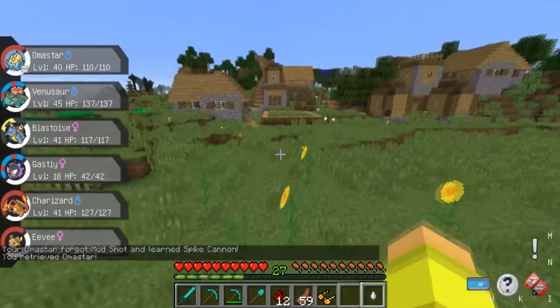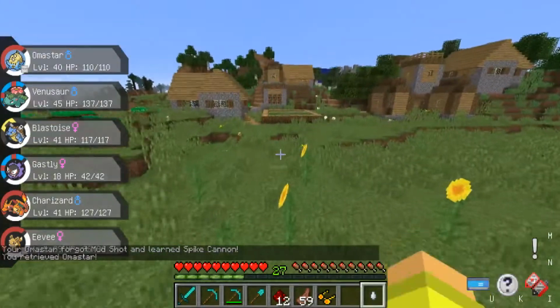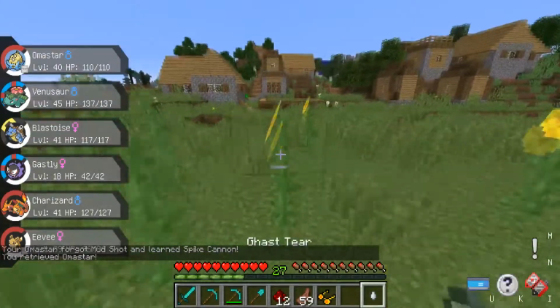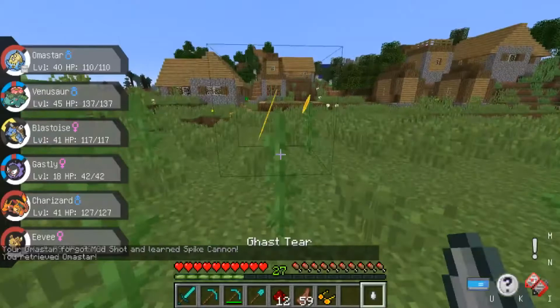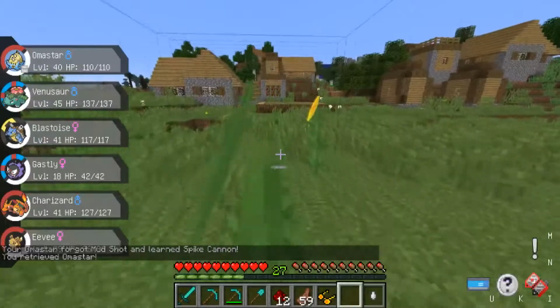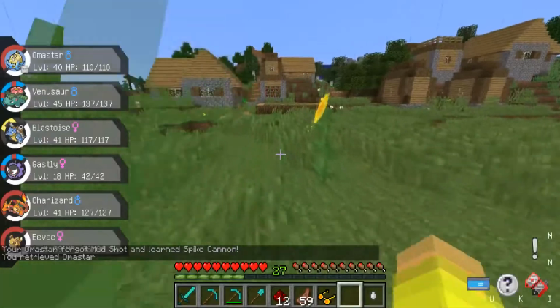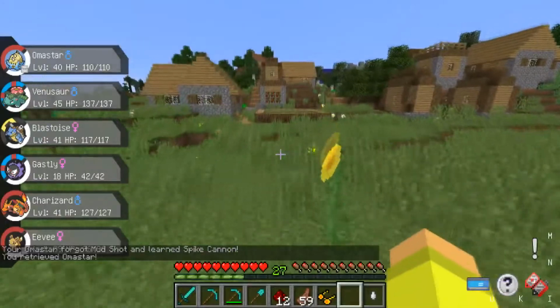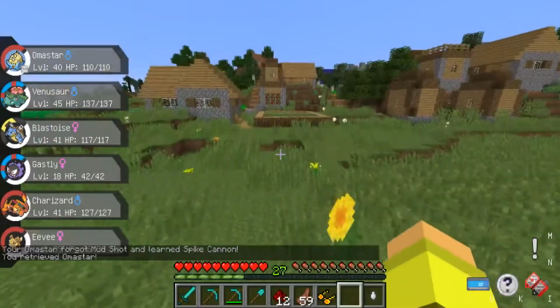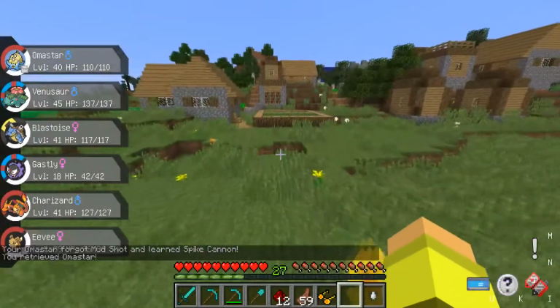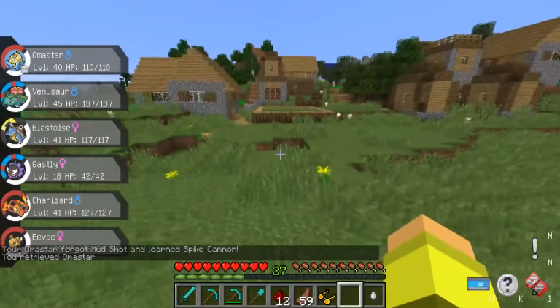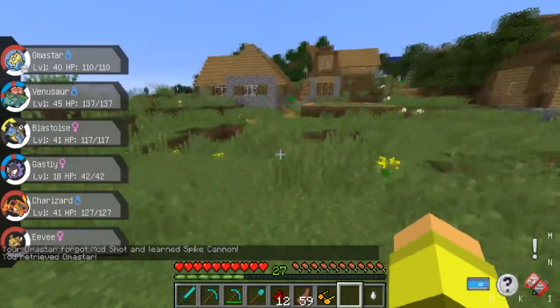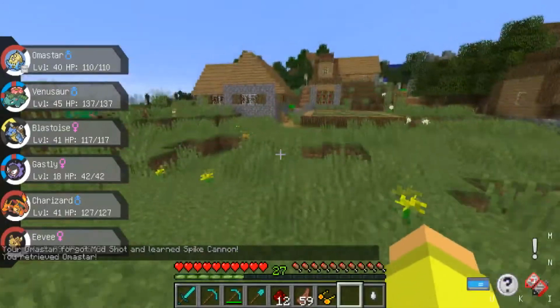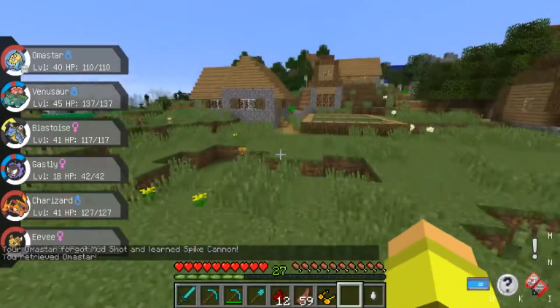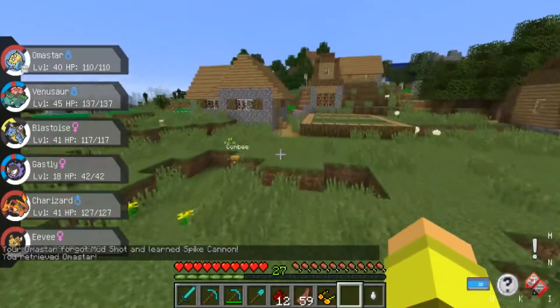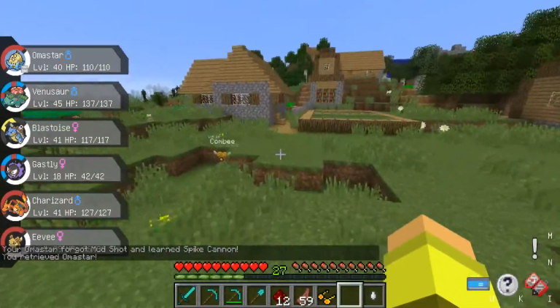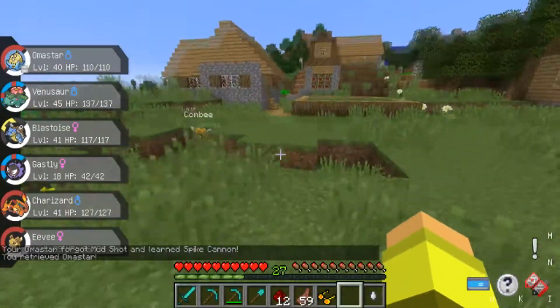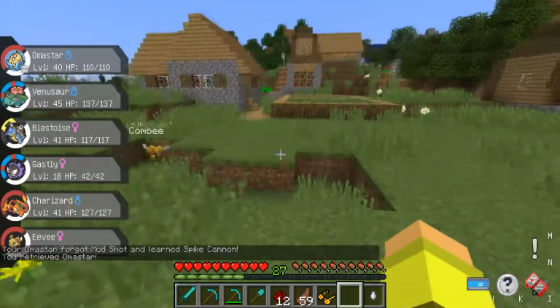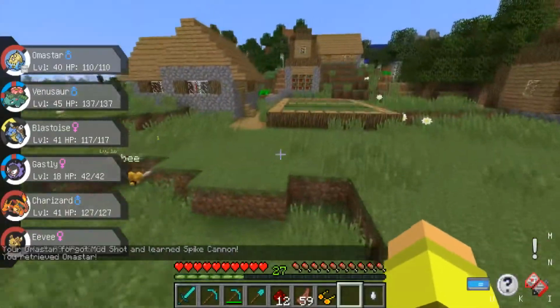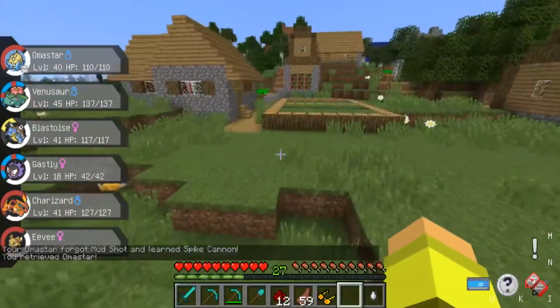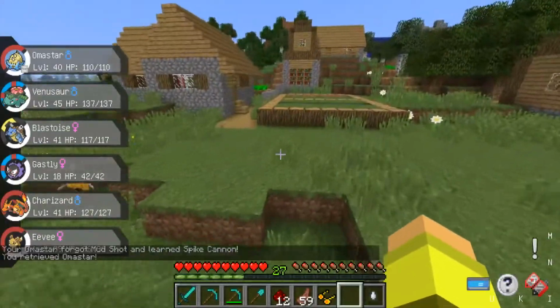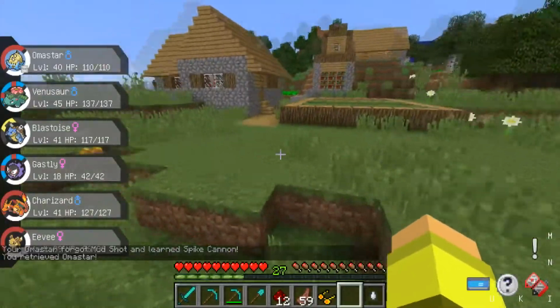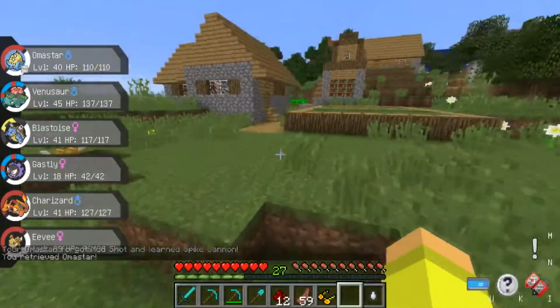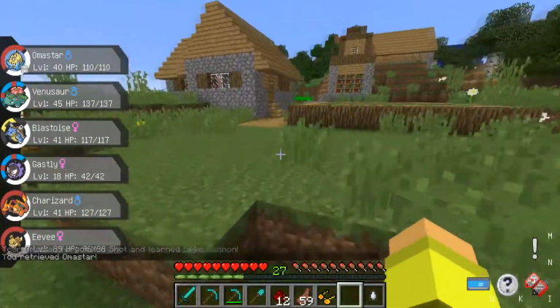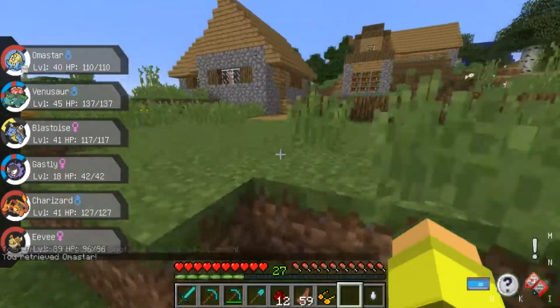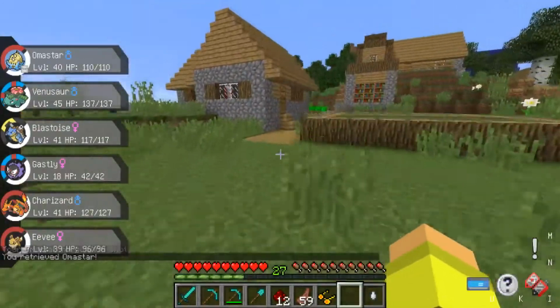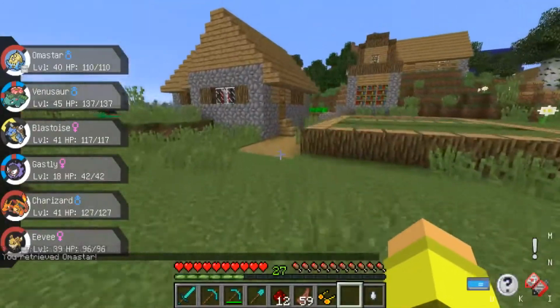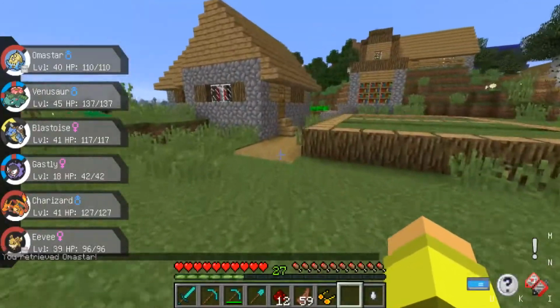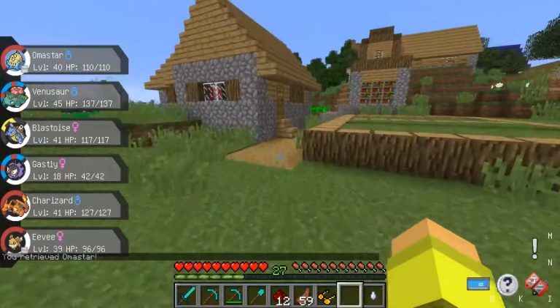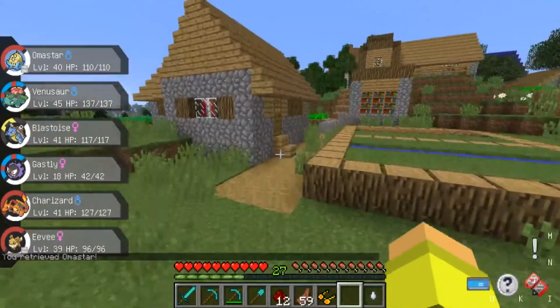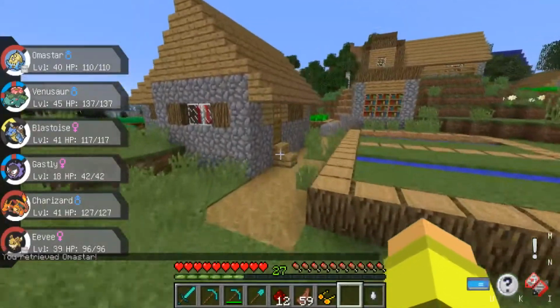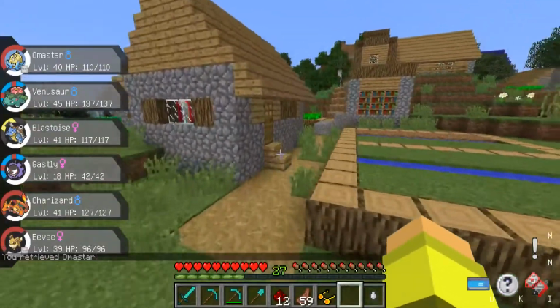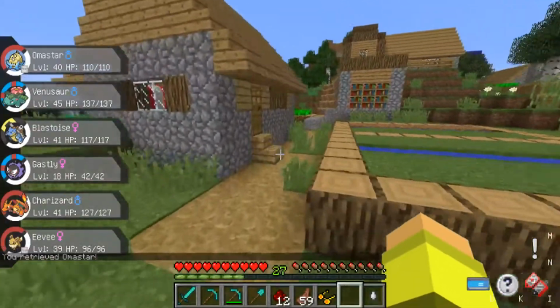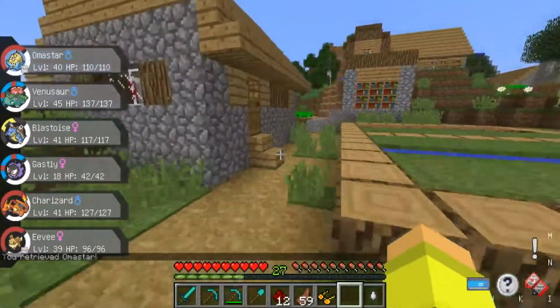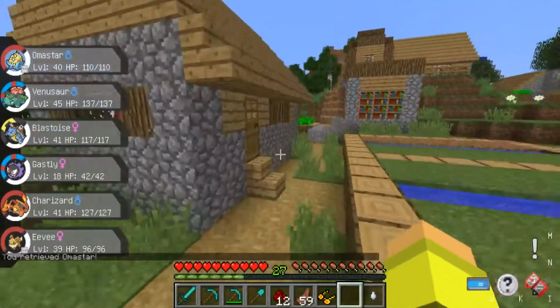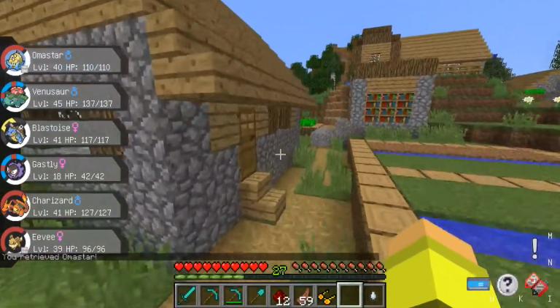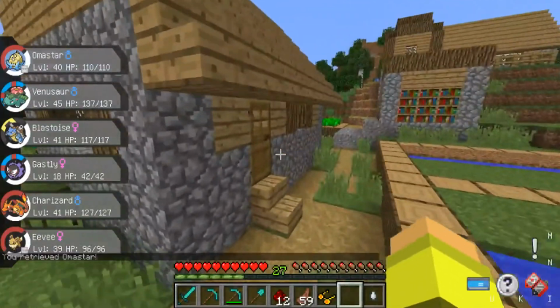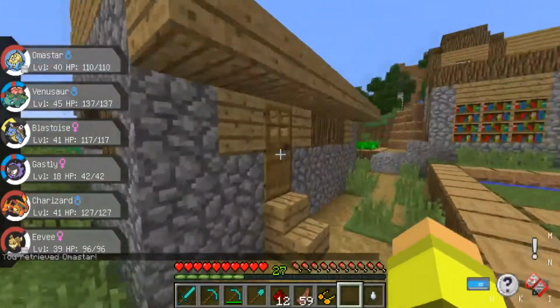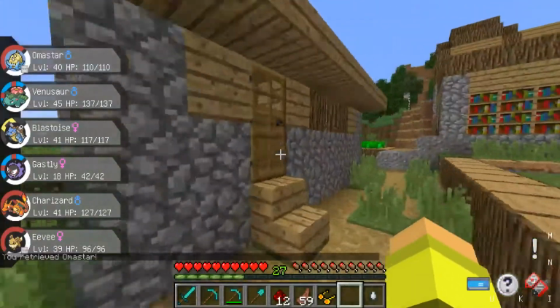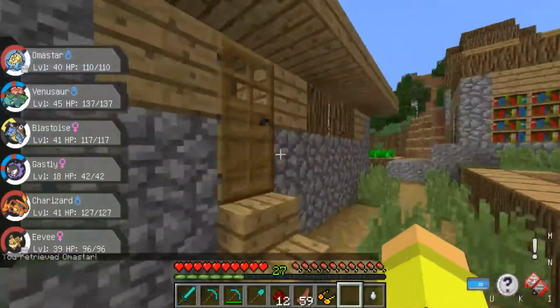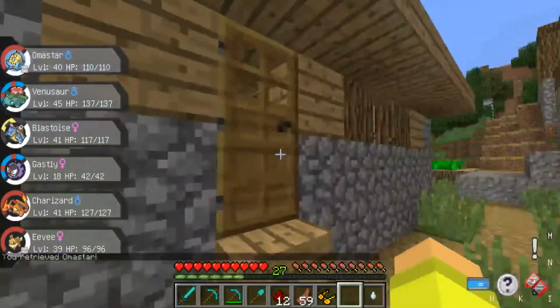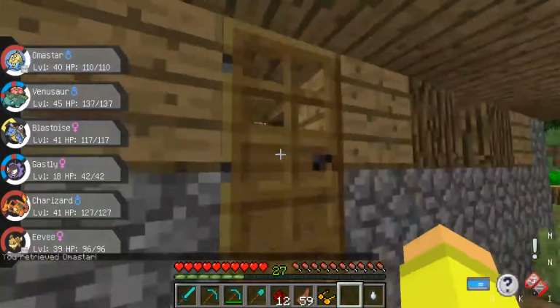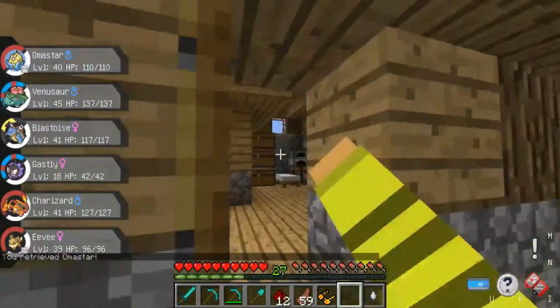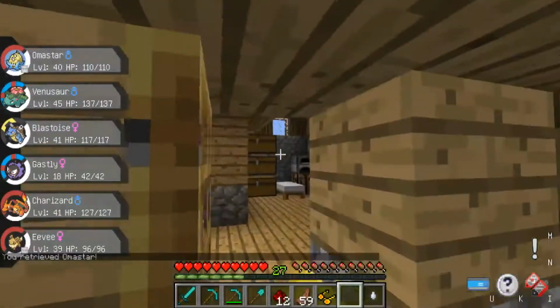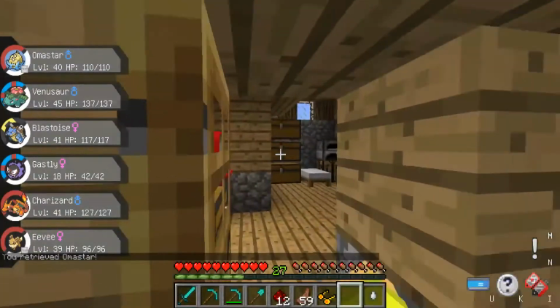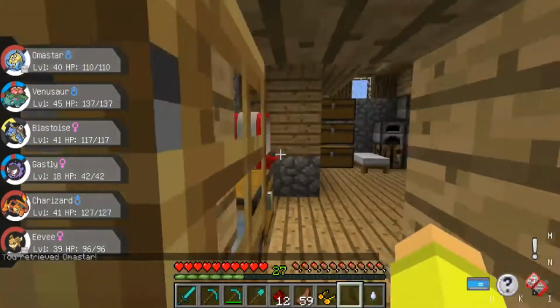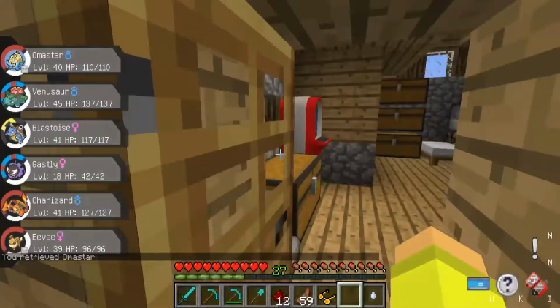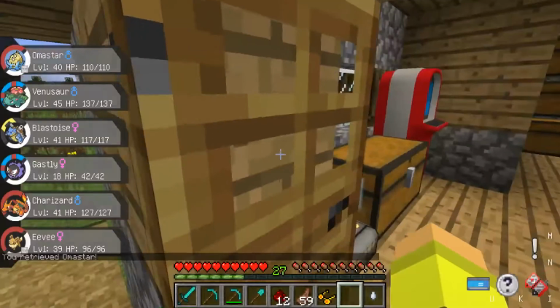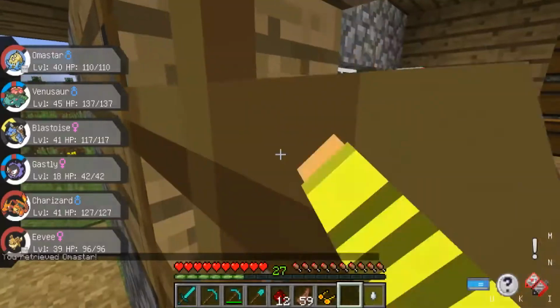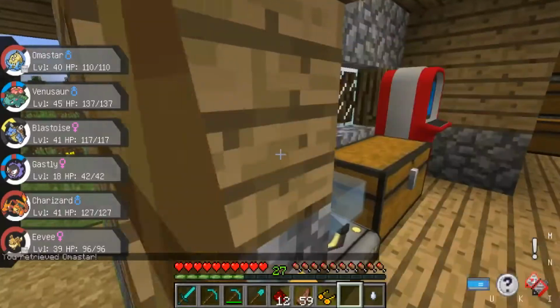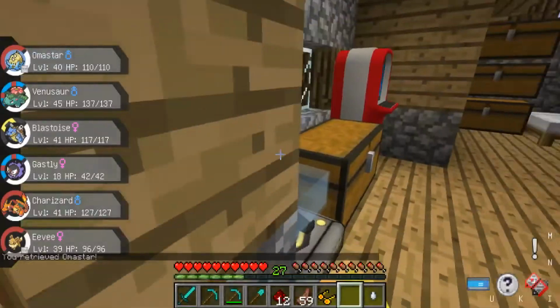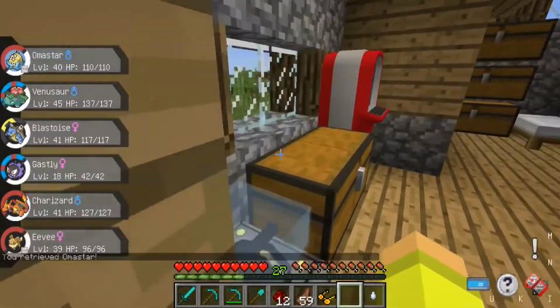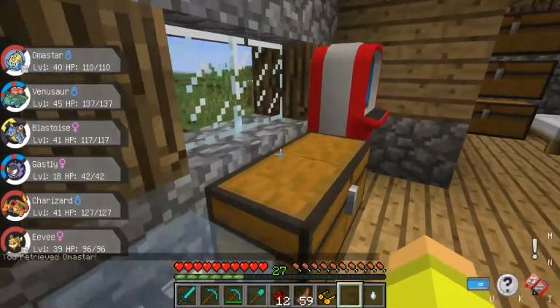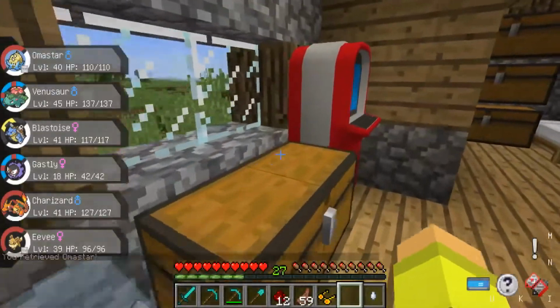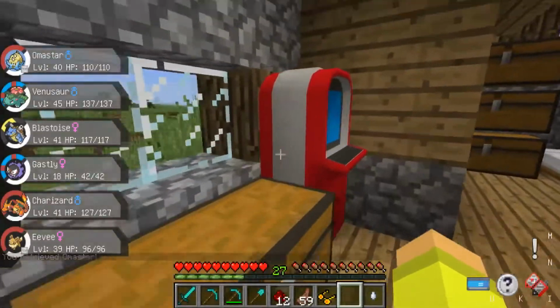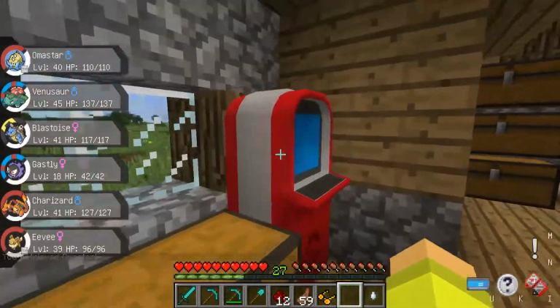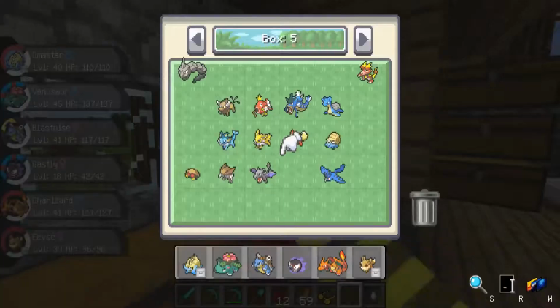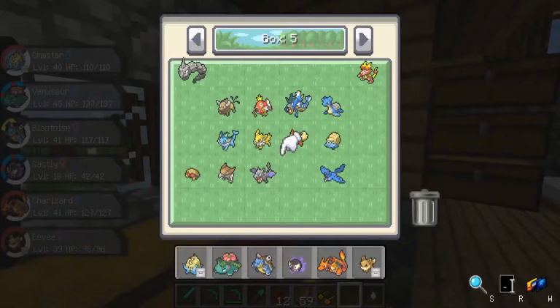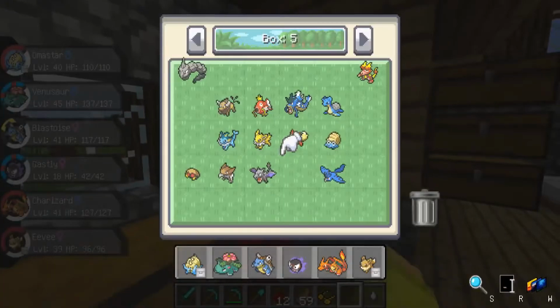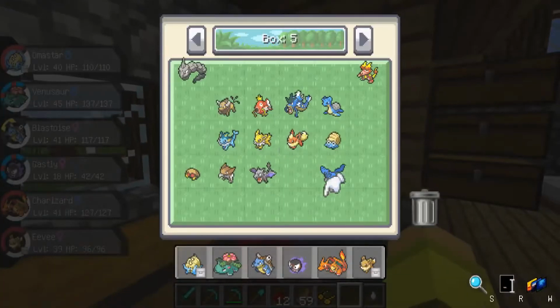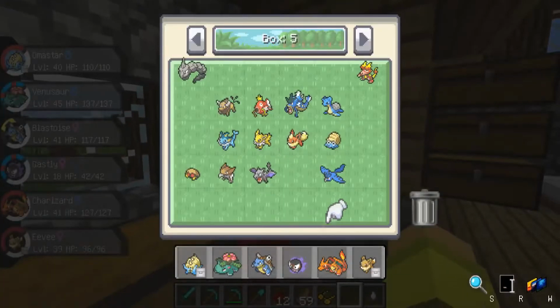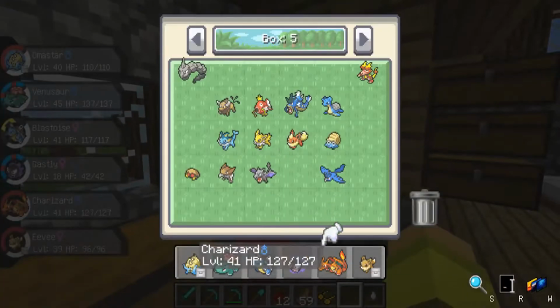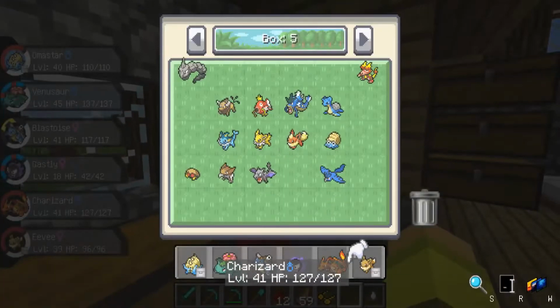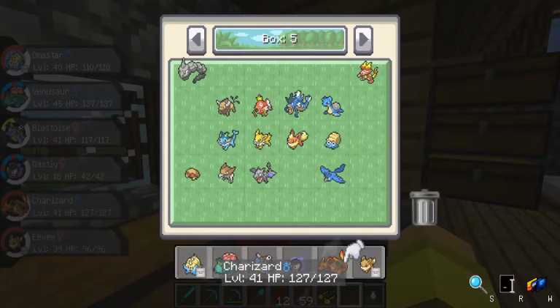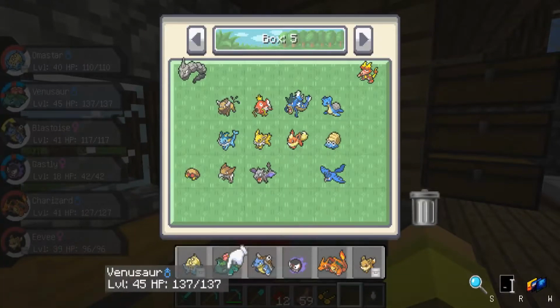I'm going to replace Omastar with Kabutops on my team because I prefer to have Kabutops — it's actually got a pretty good moveset in my opinion, it's got a better one anyway.